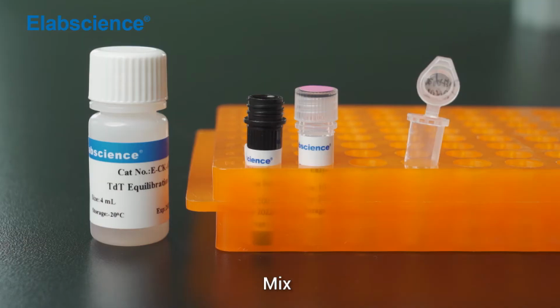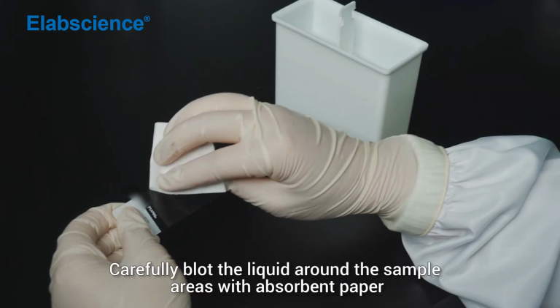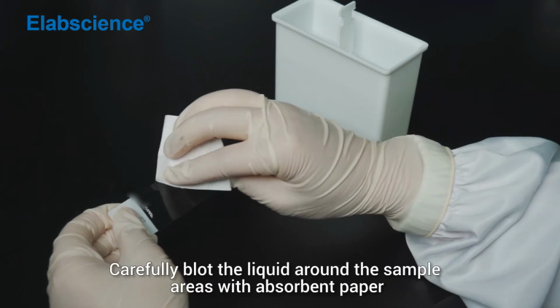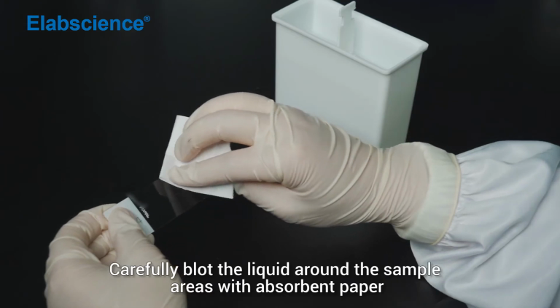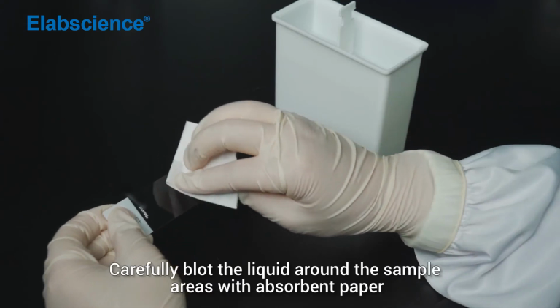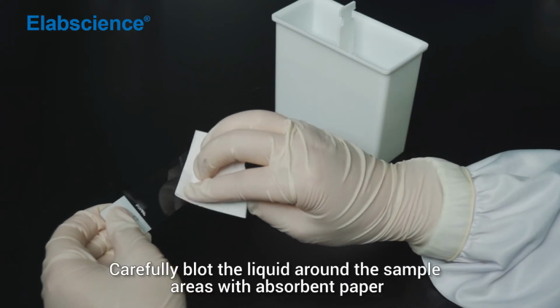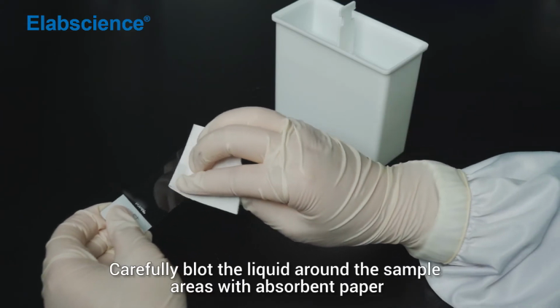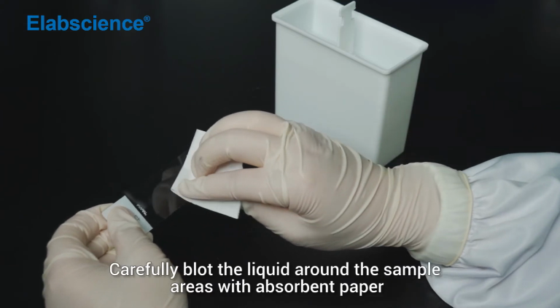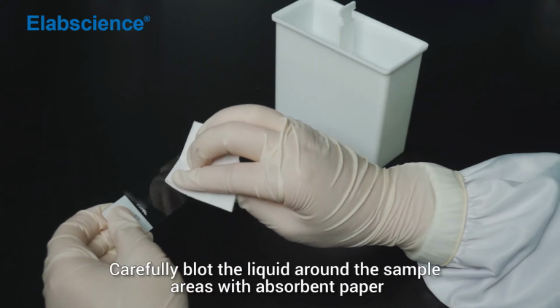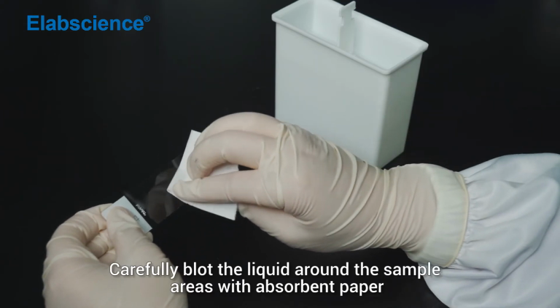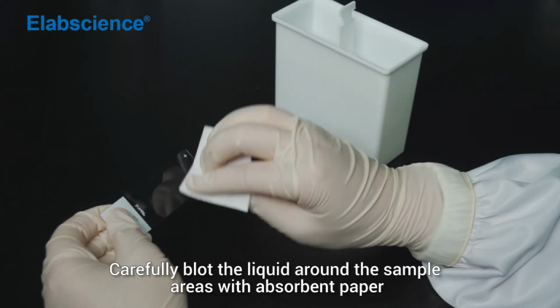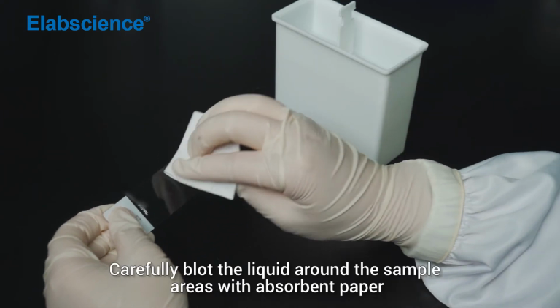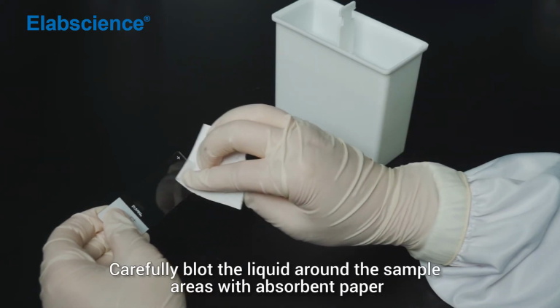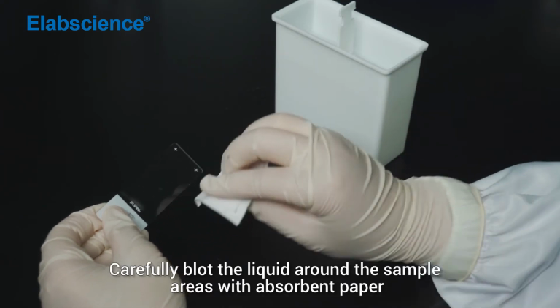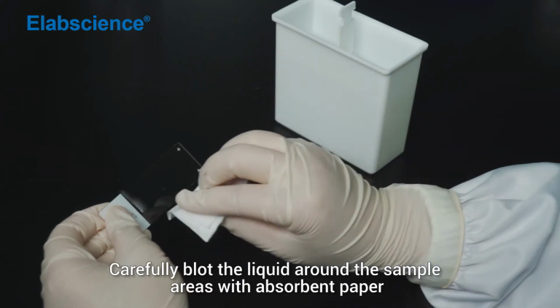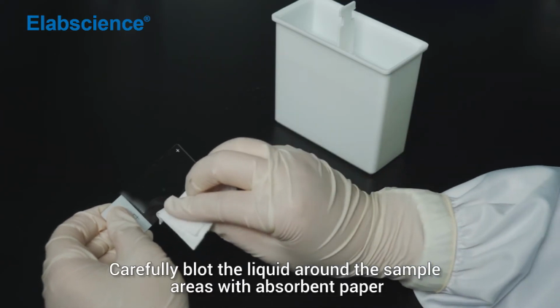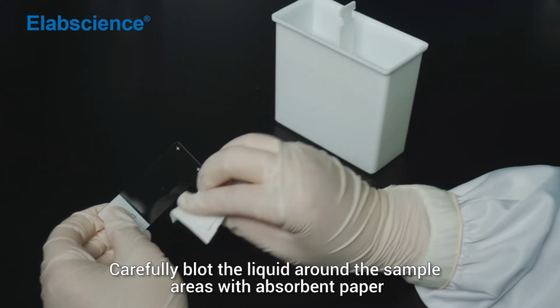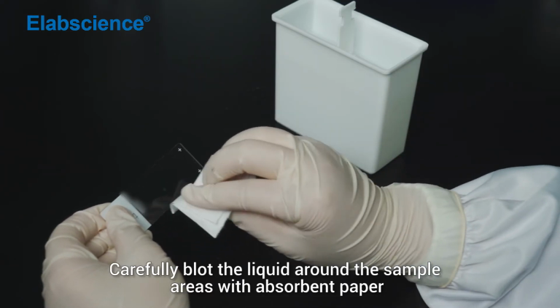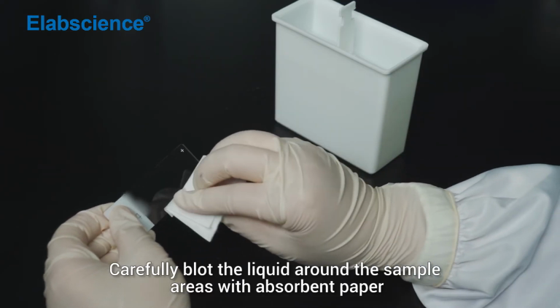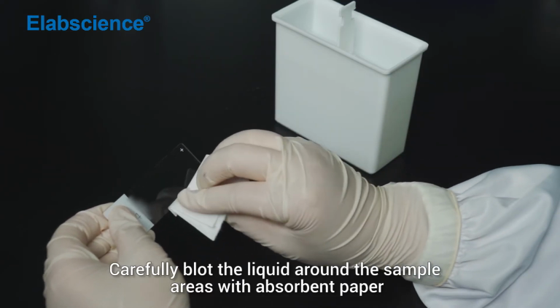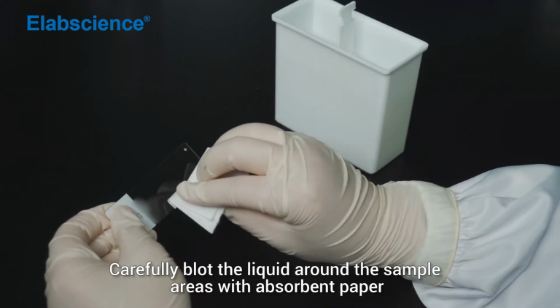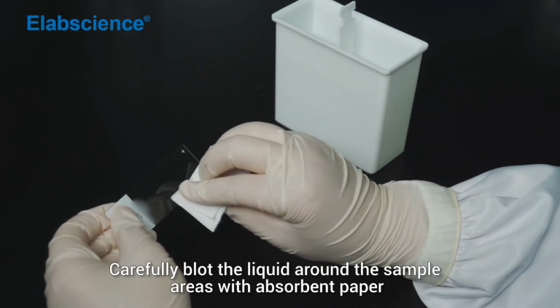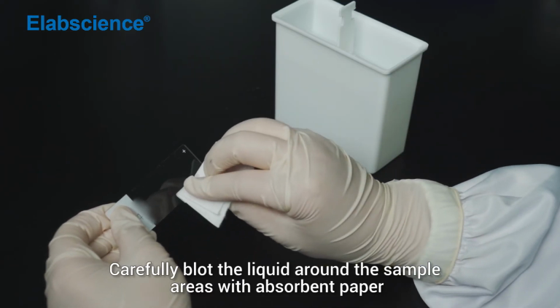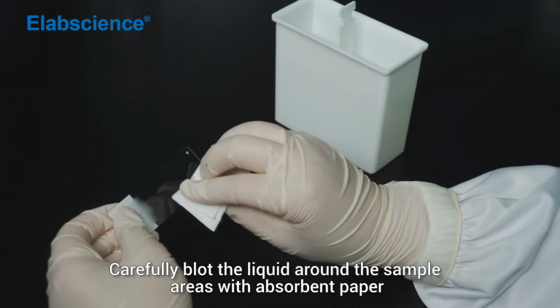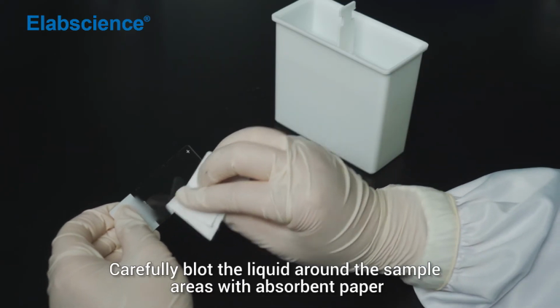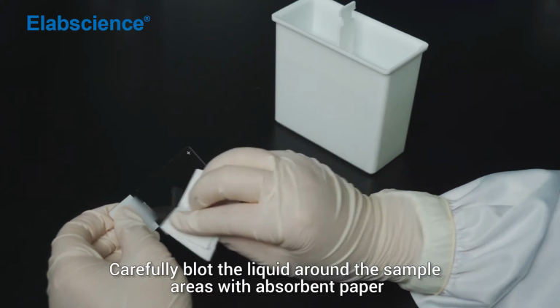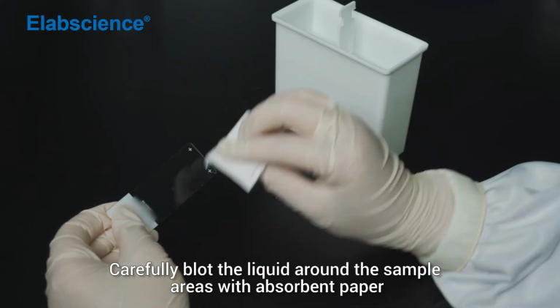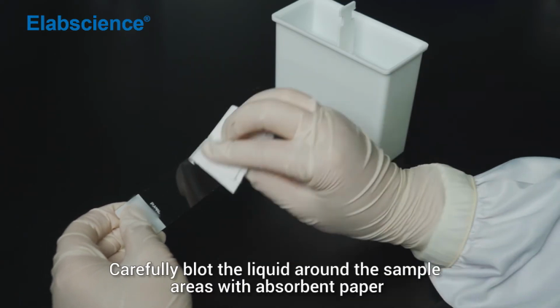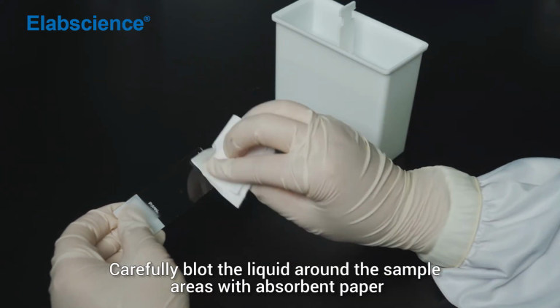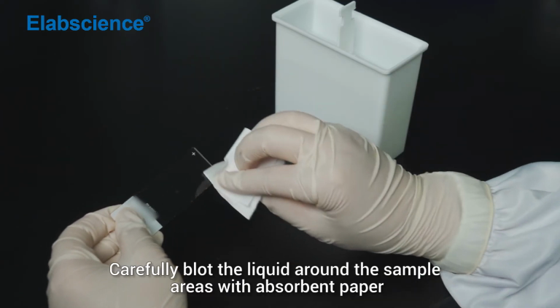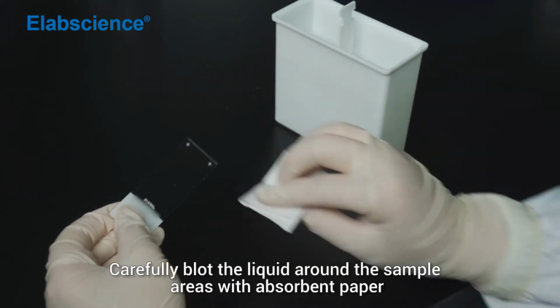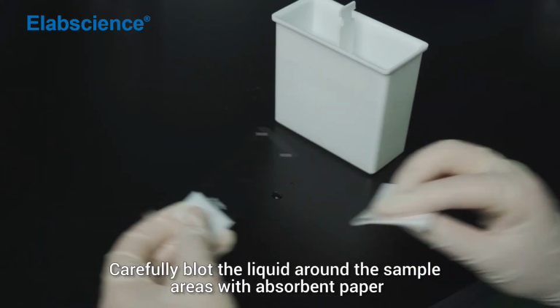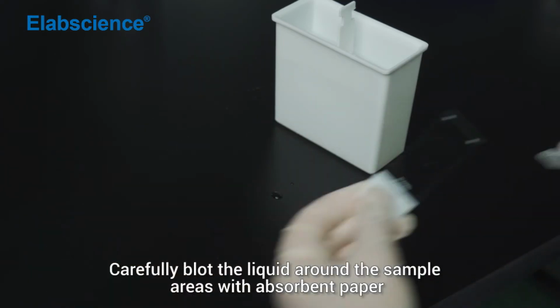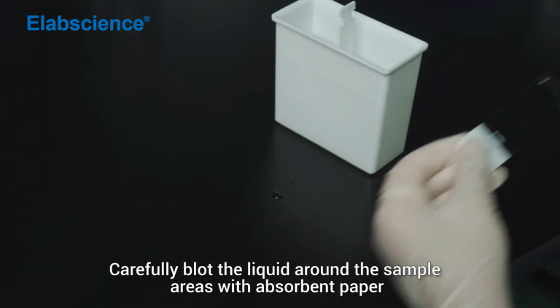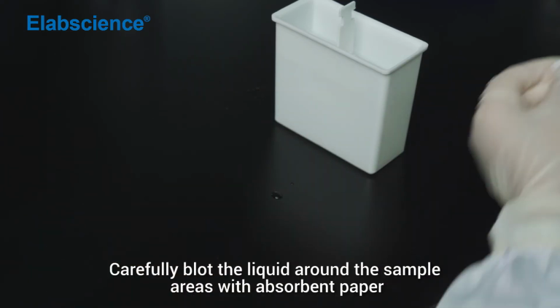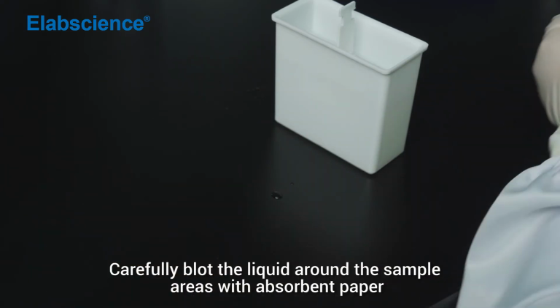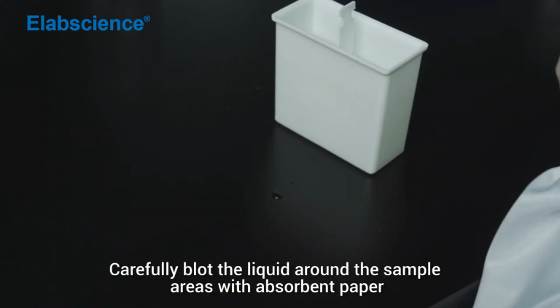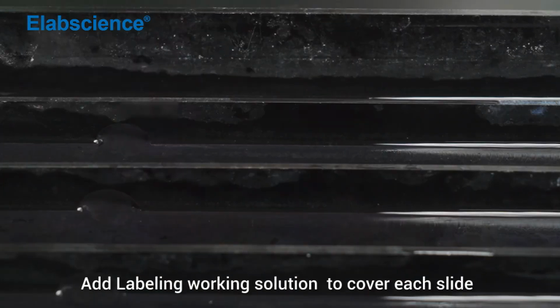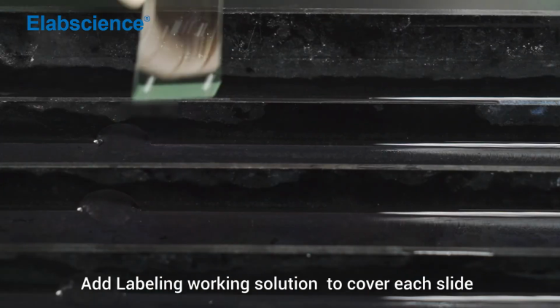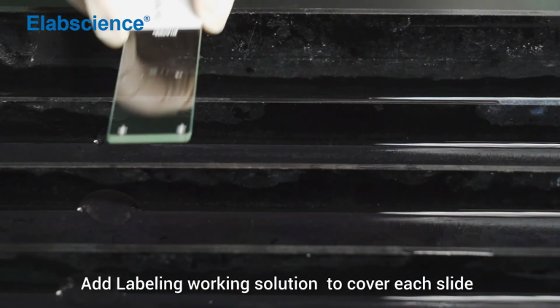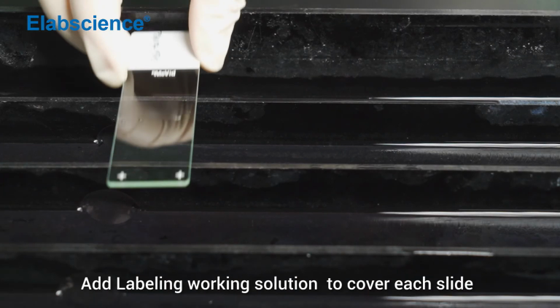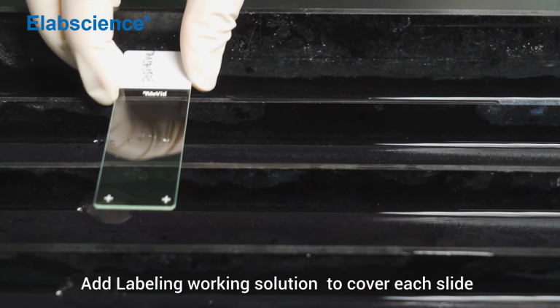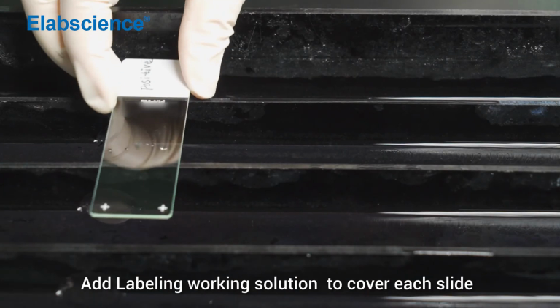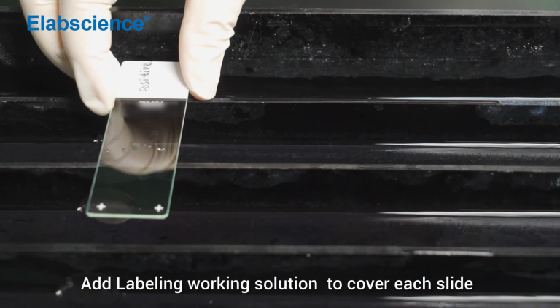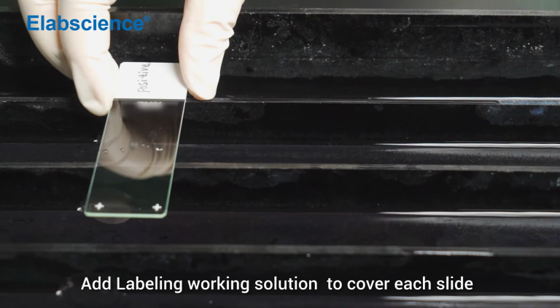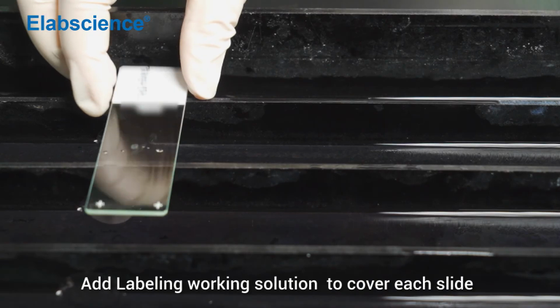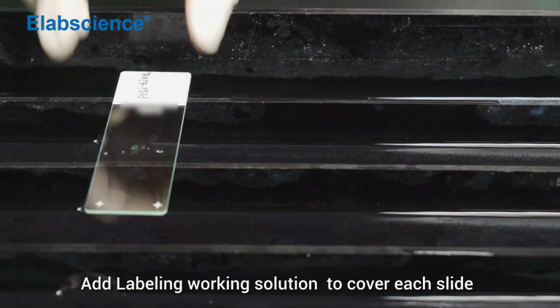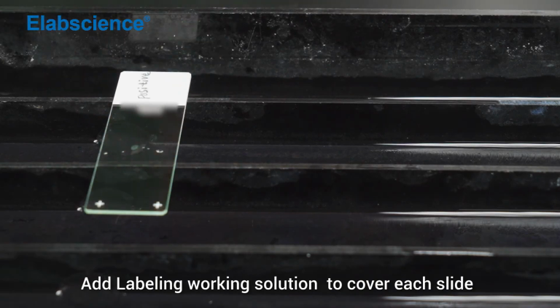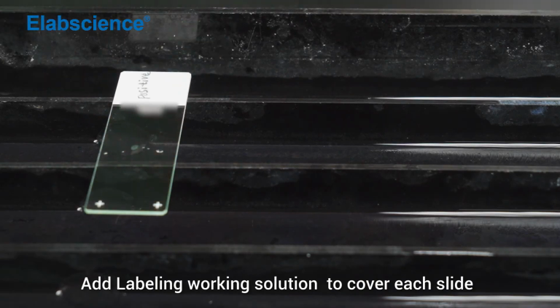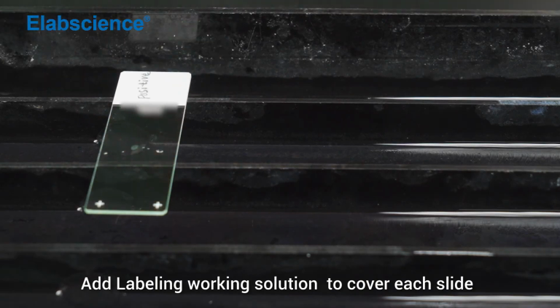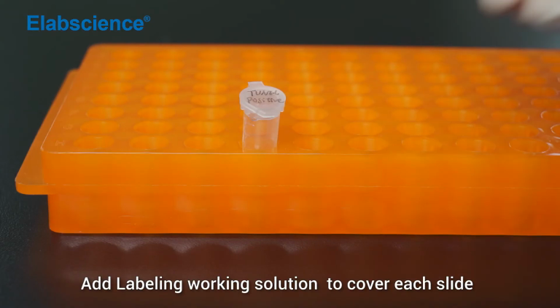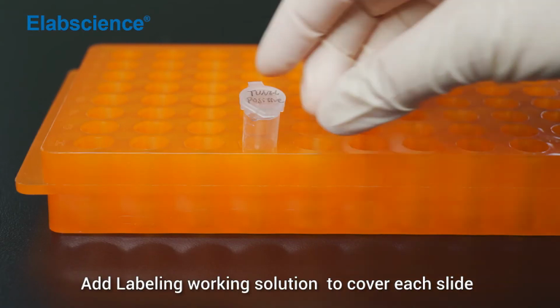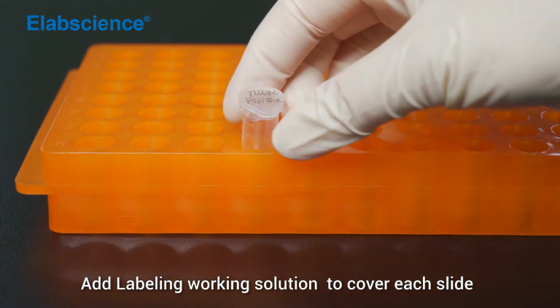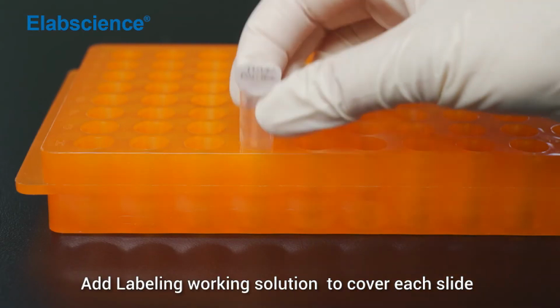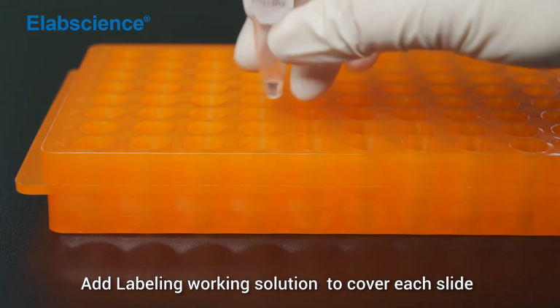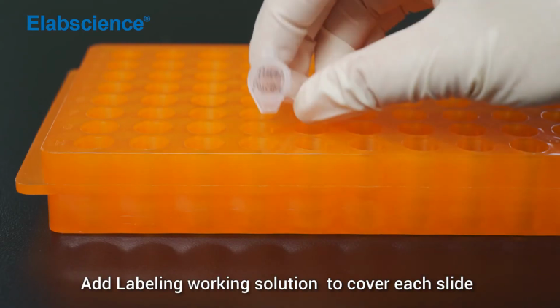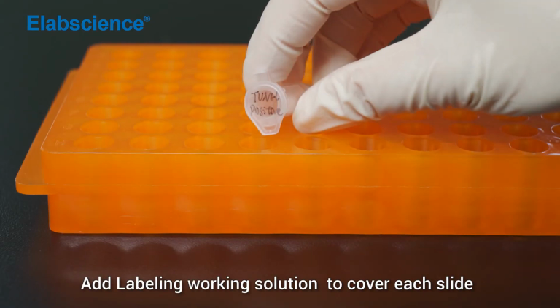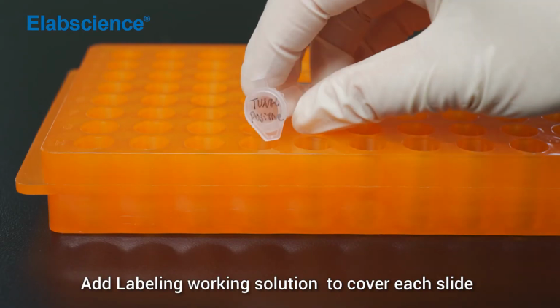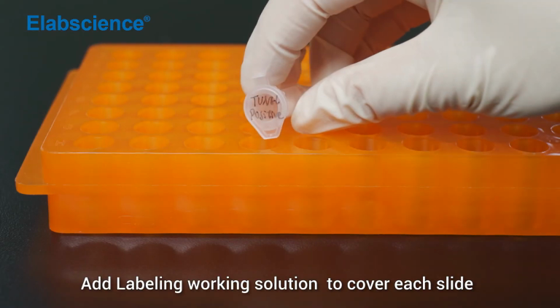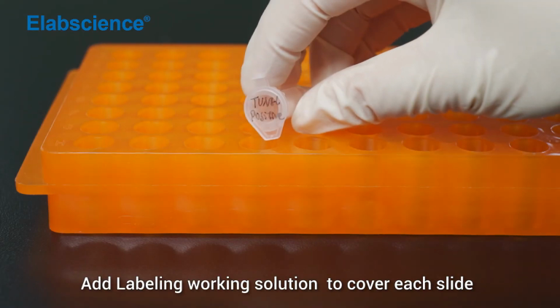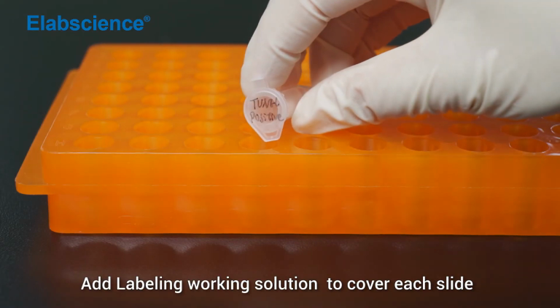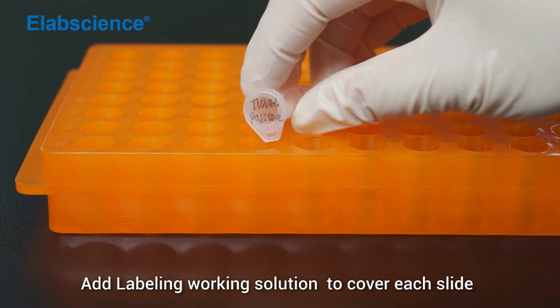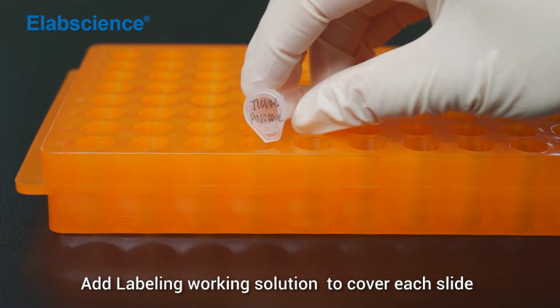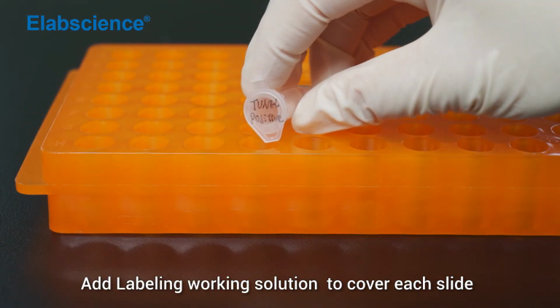Carefully blot the liquid around the sample areas with absorbent paper. Add labelling working solution to cover each slide.